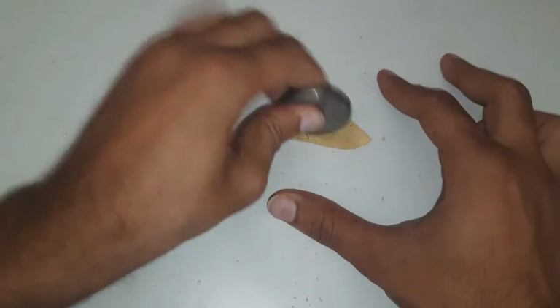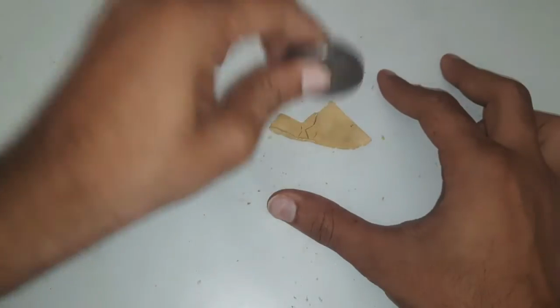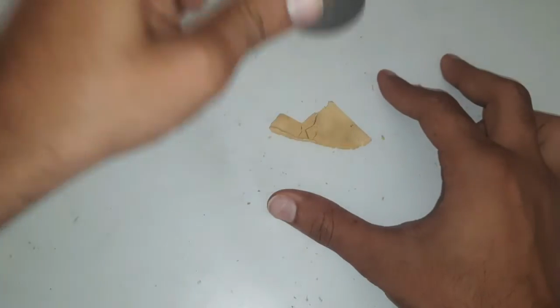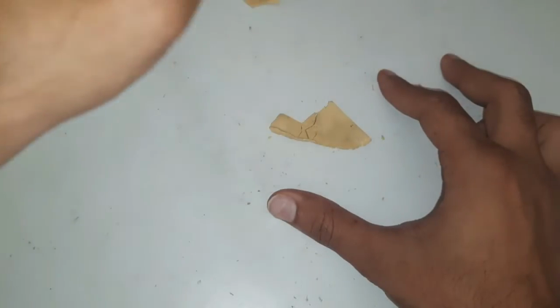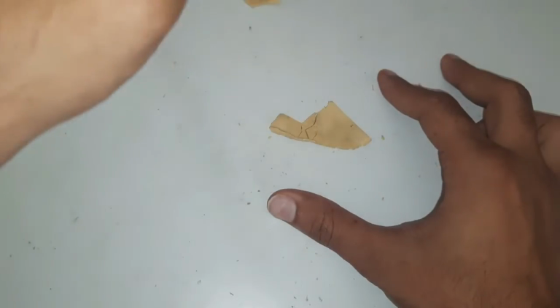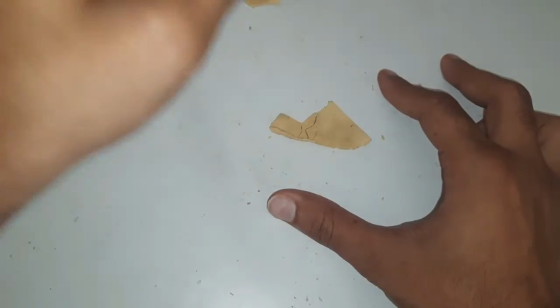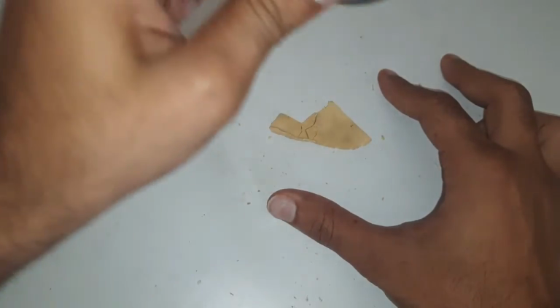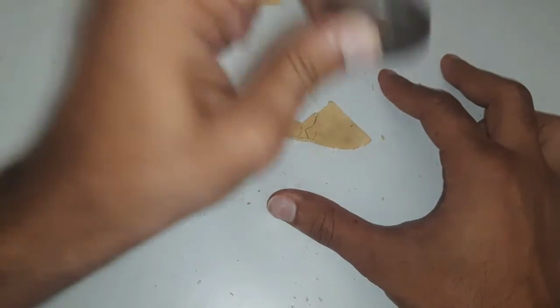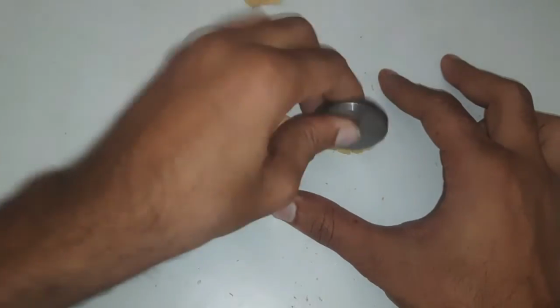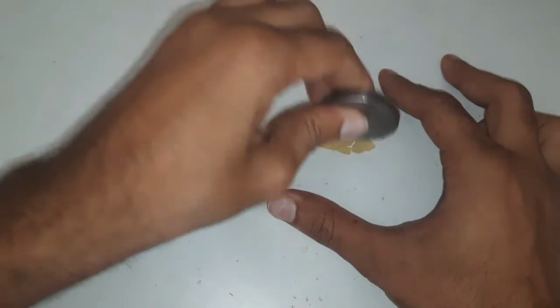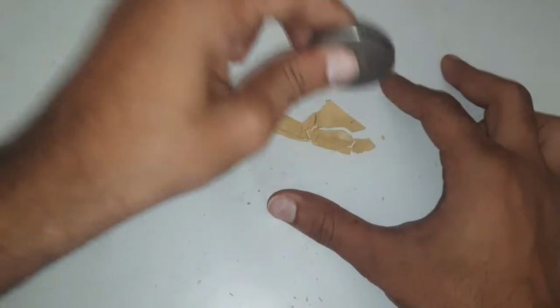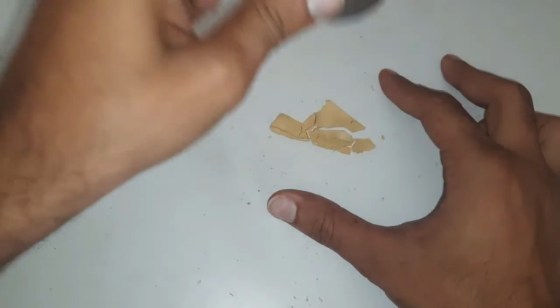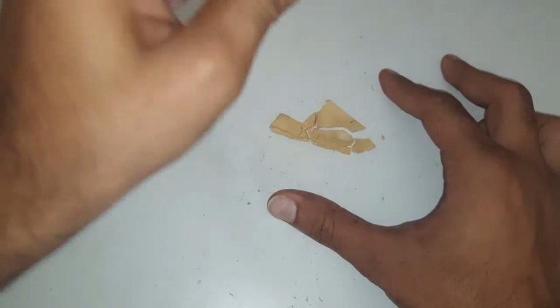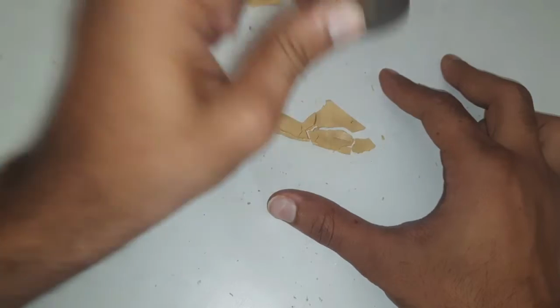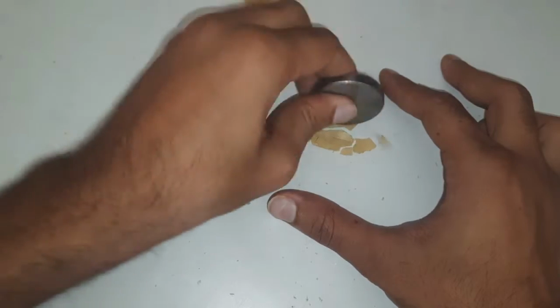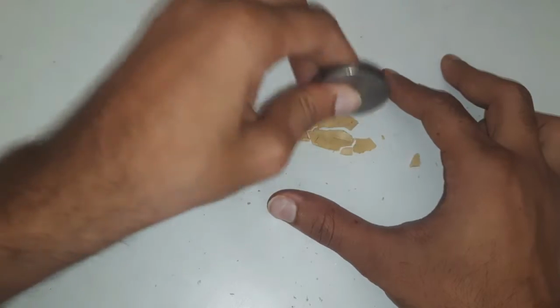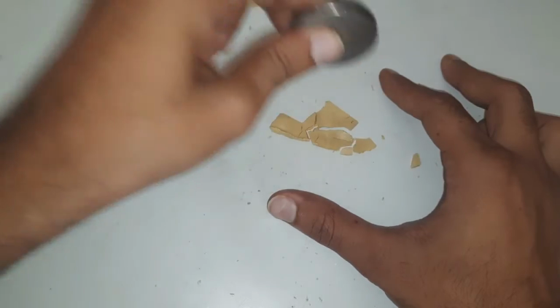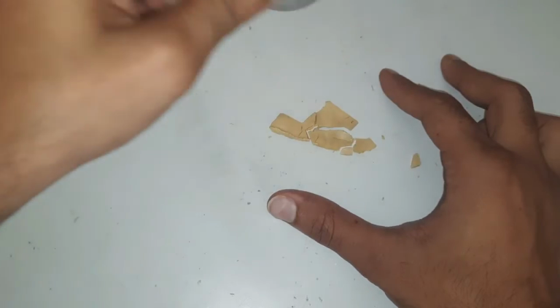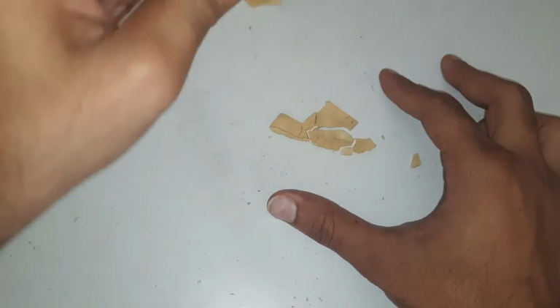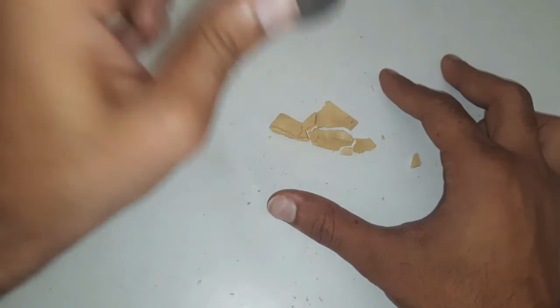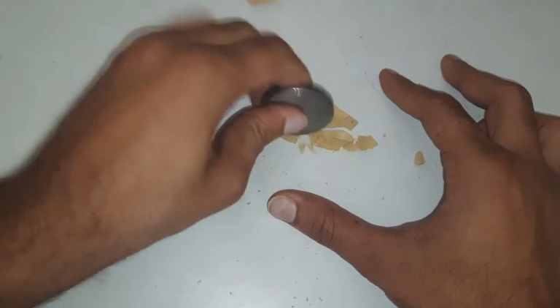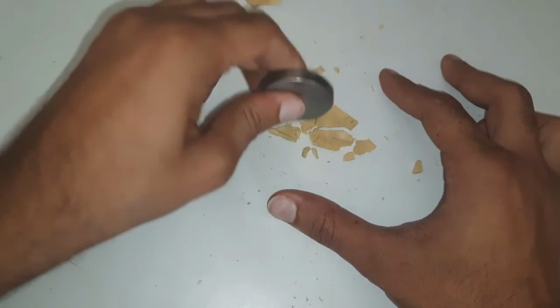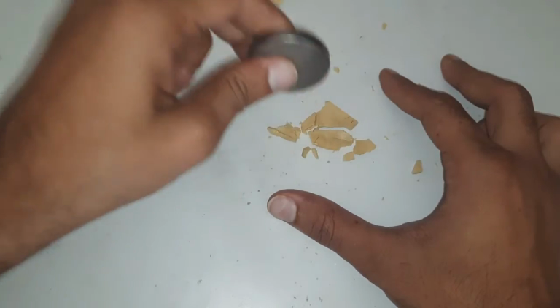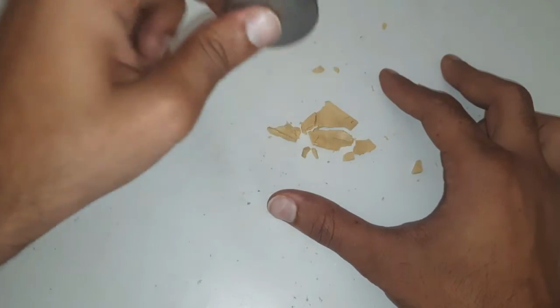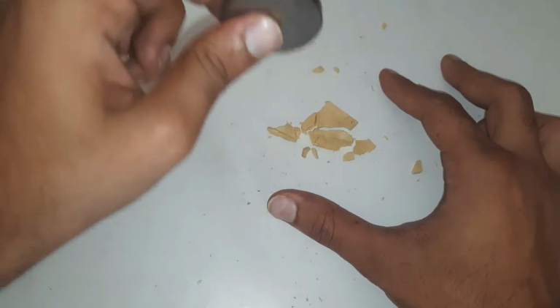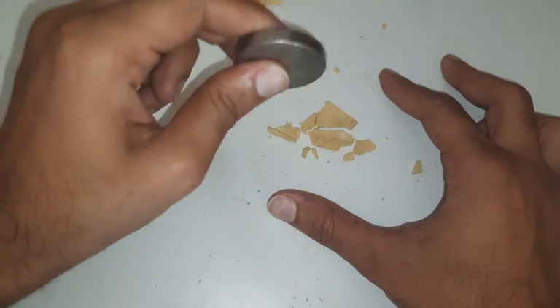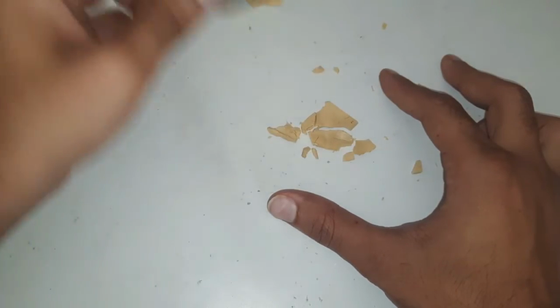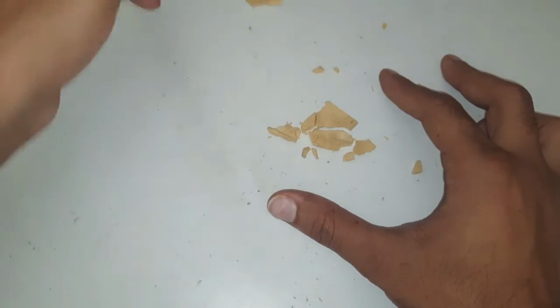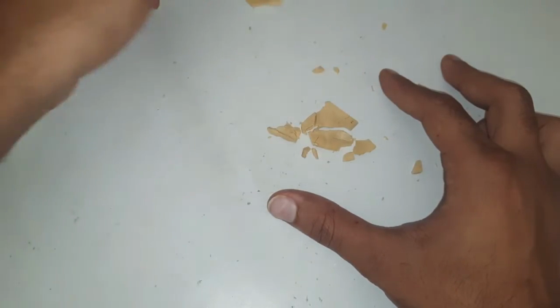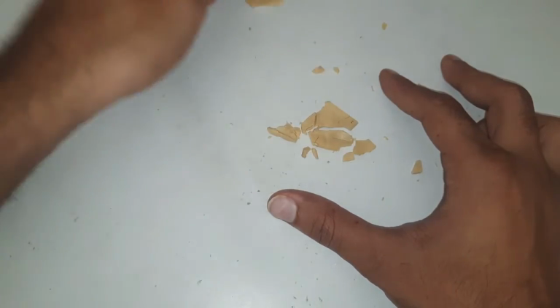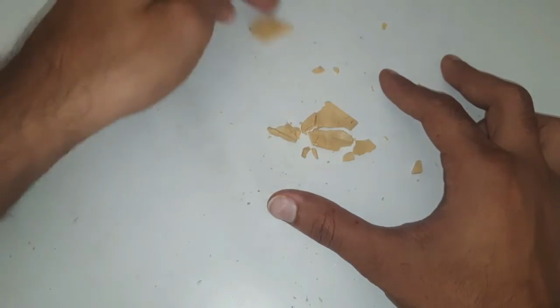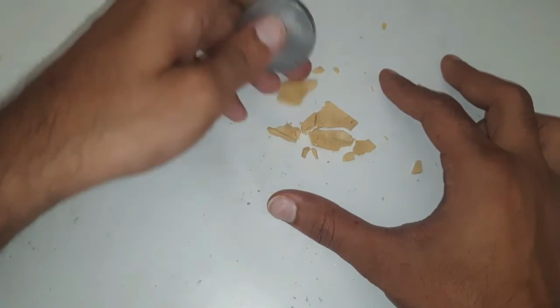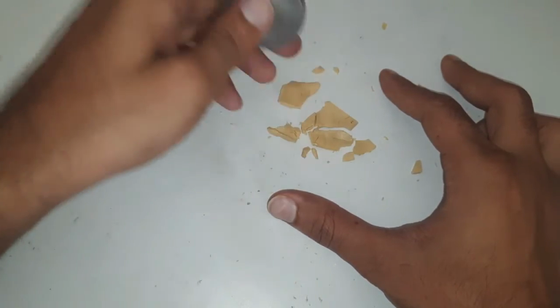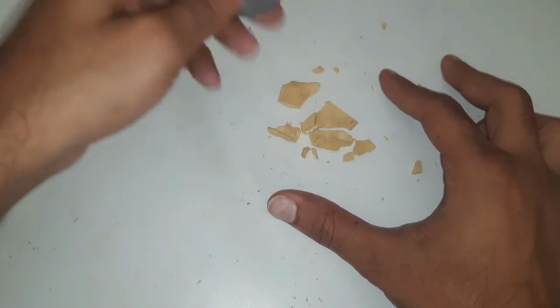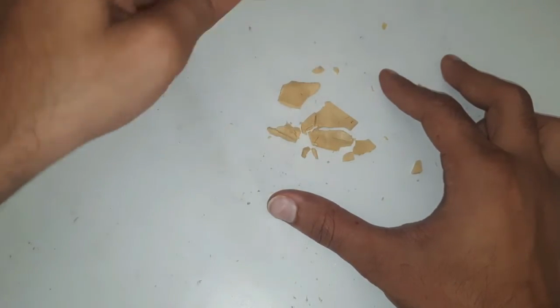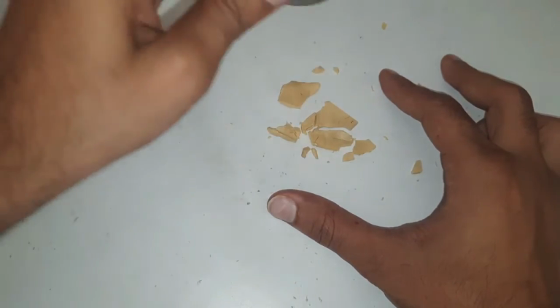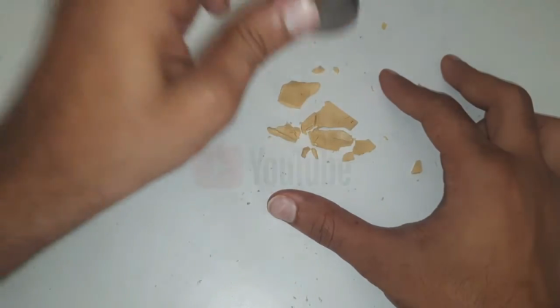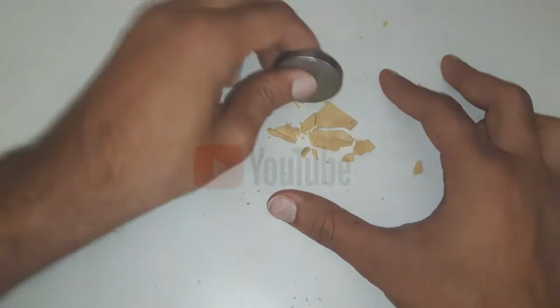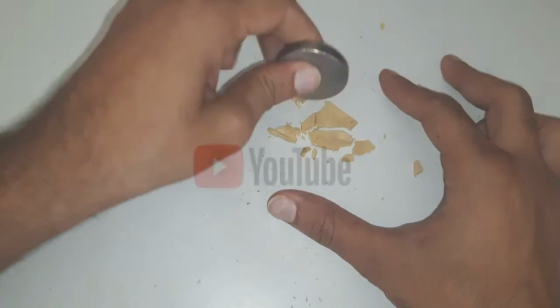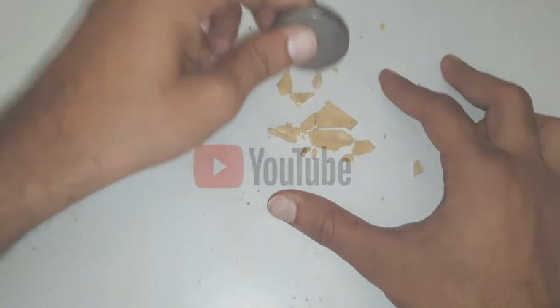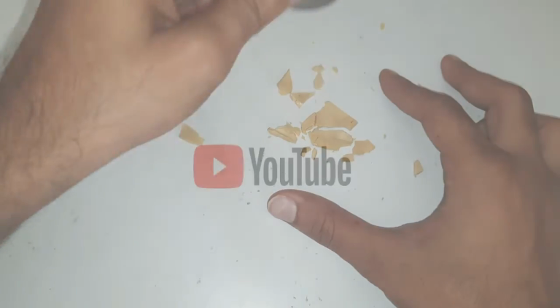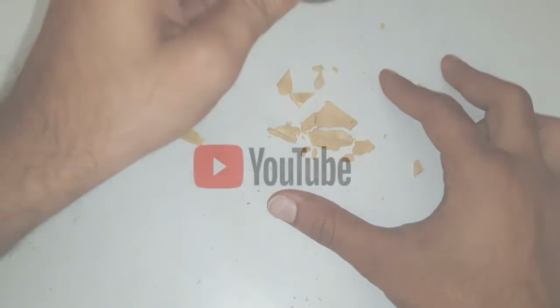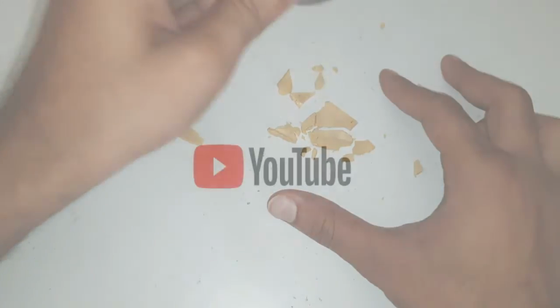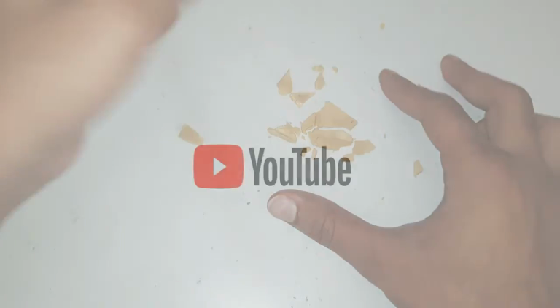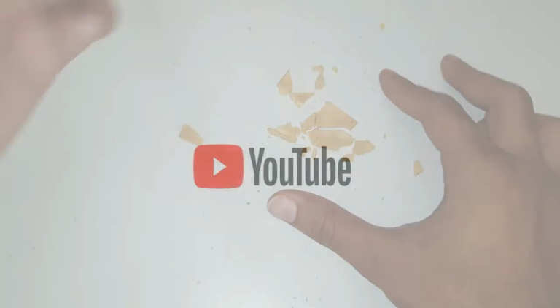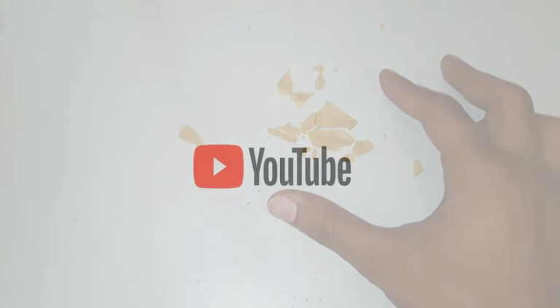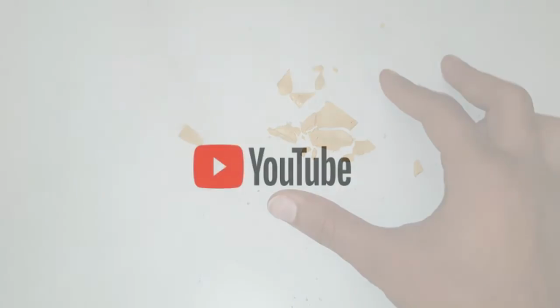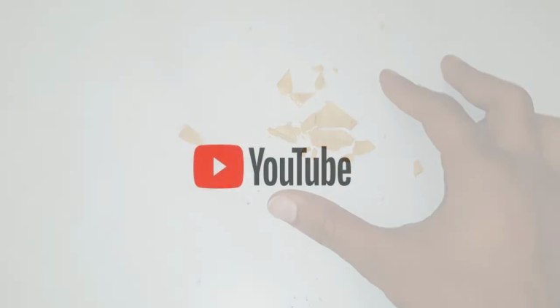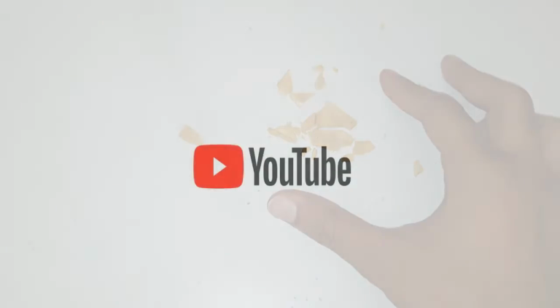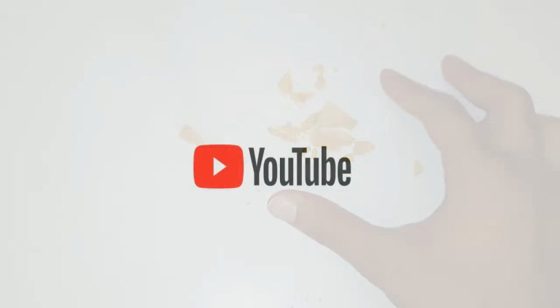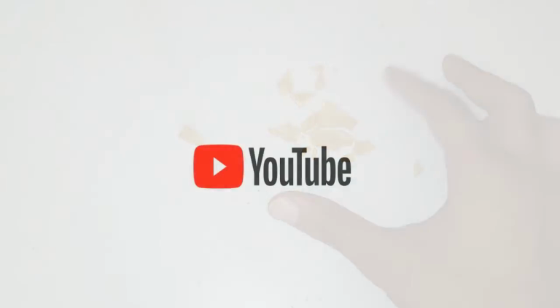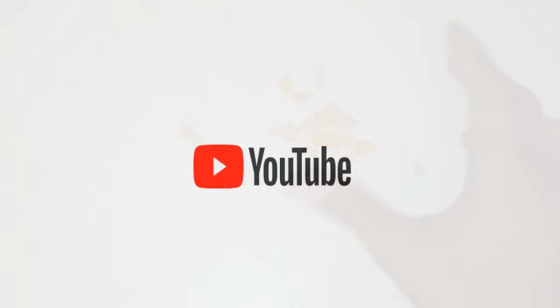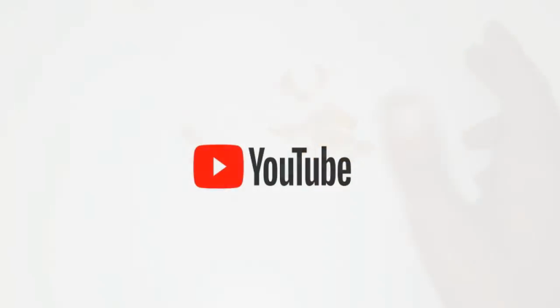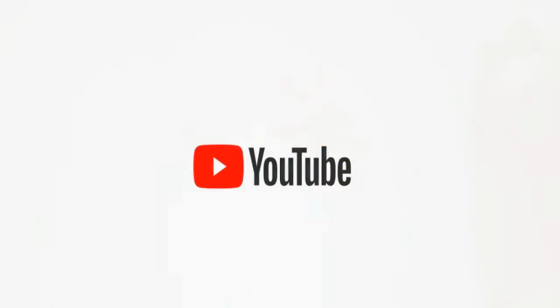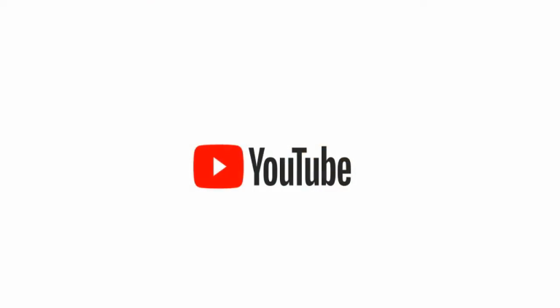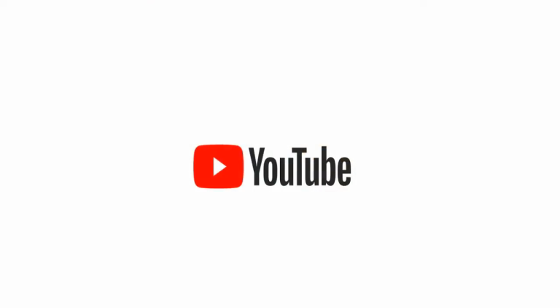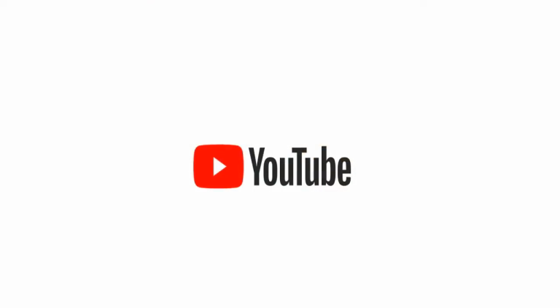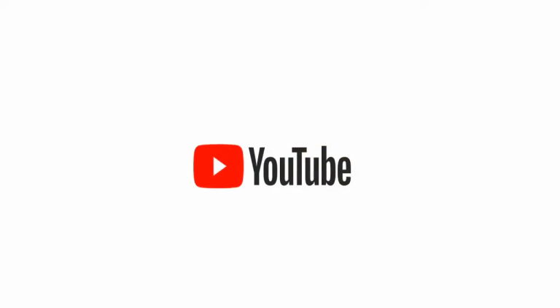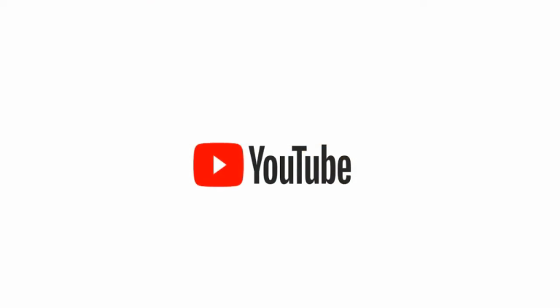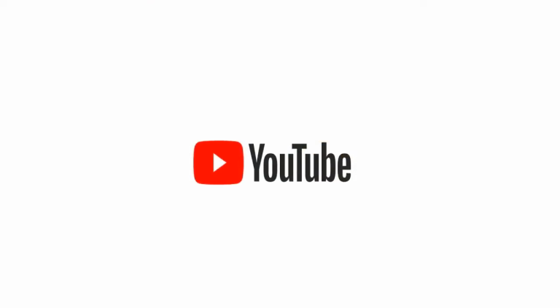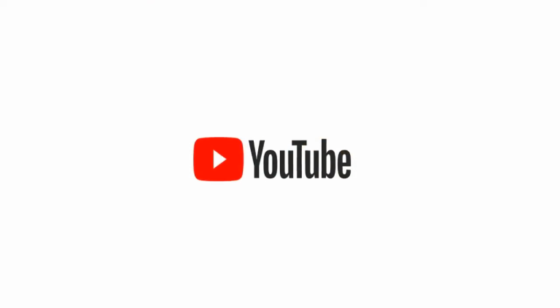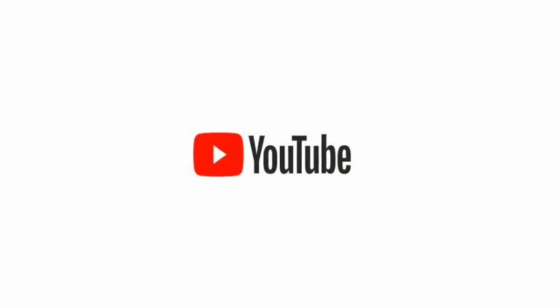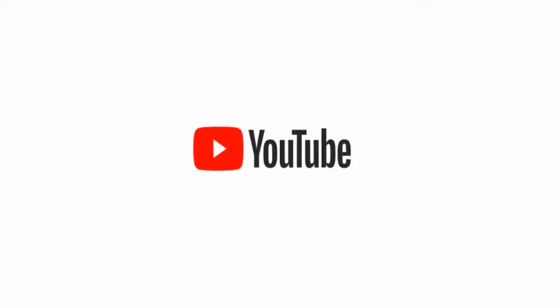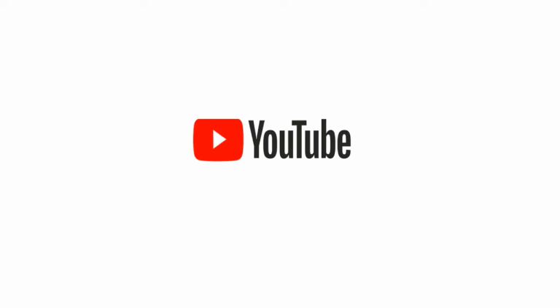Hope you liked this video. Make sure to subscribe. See you in the next video.